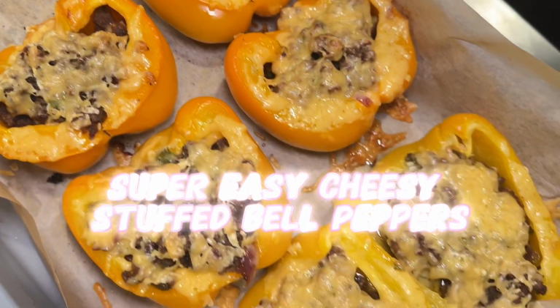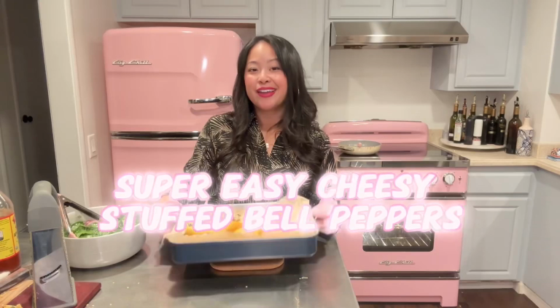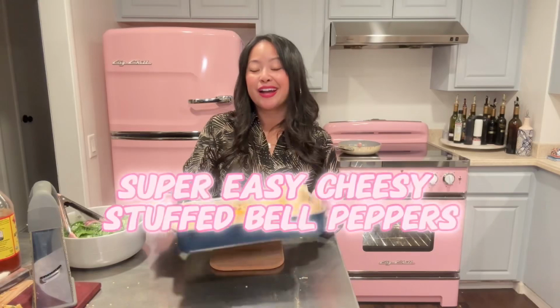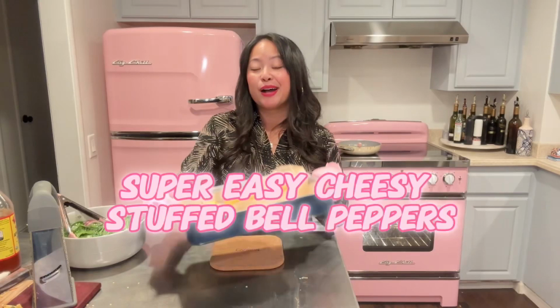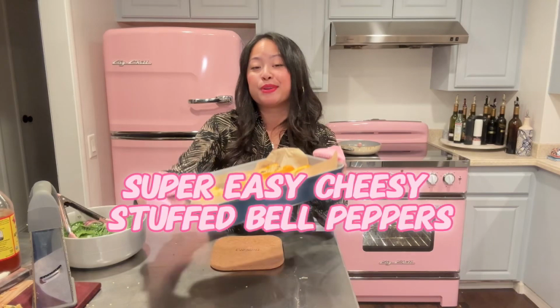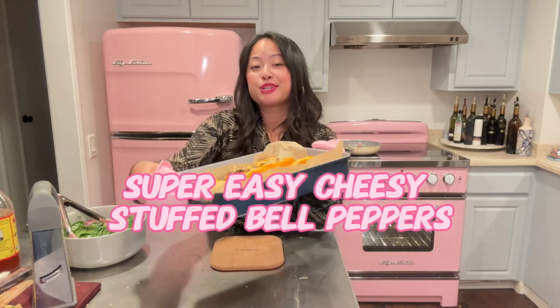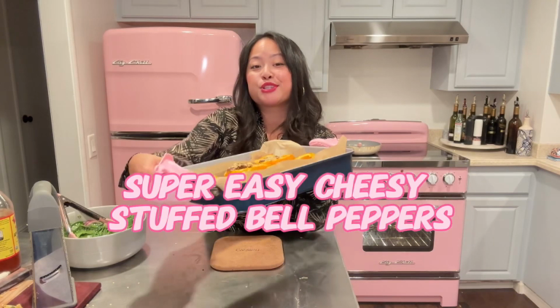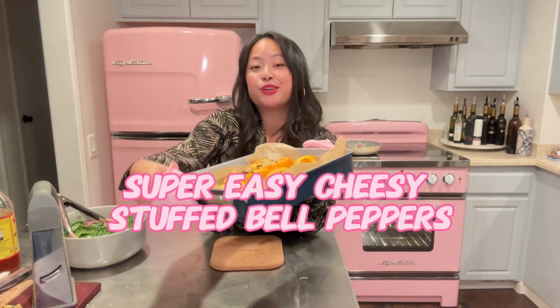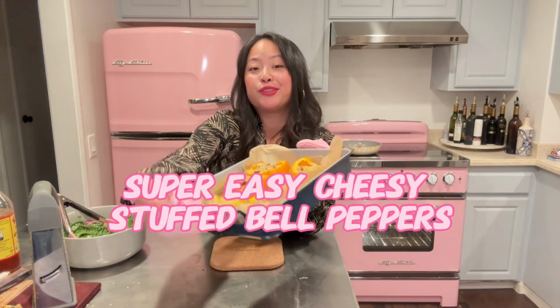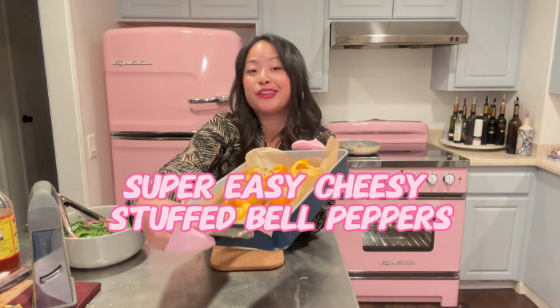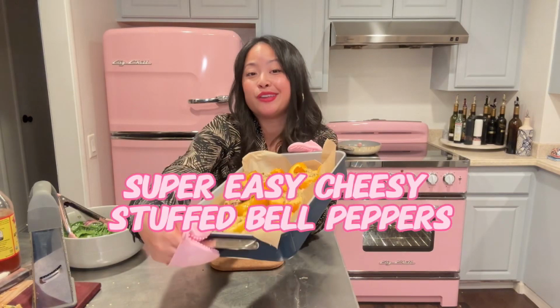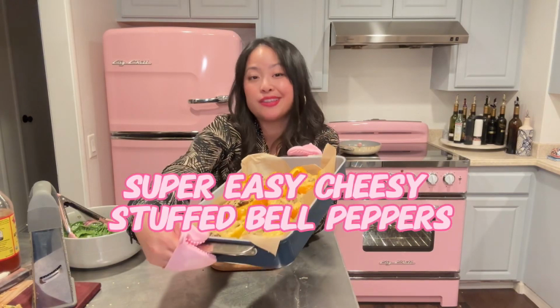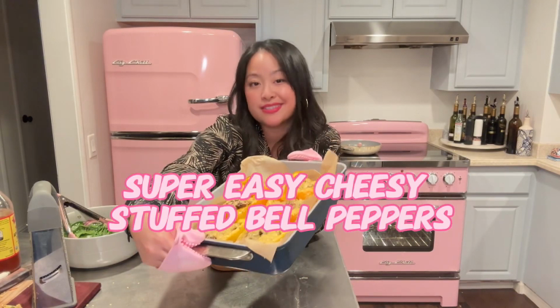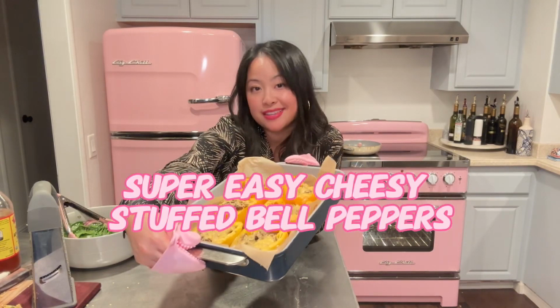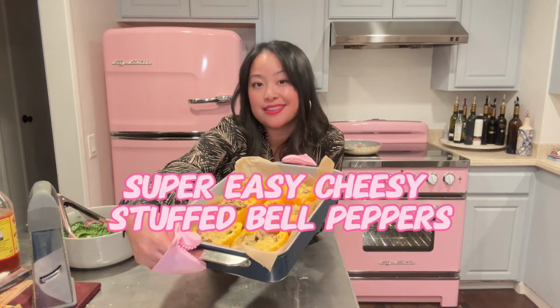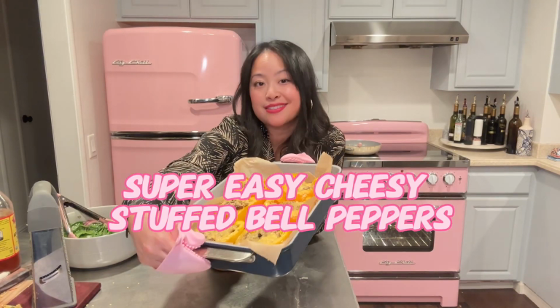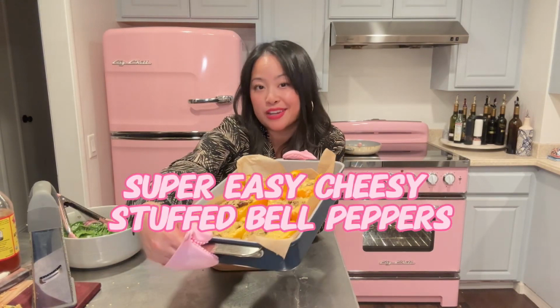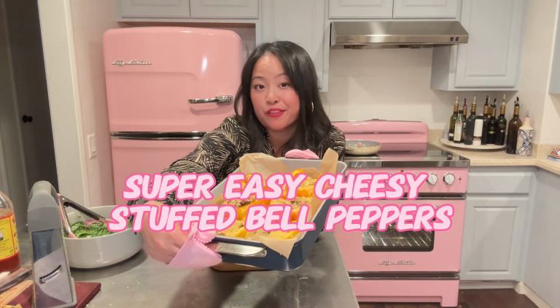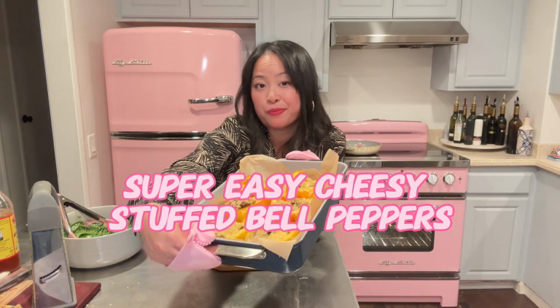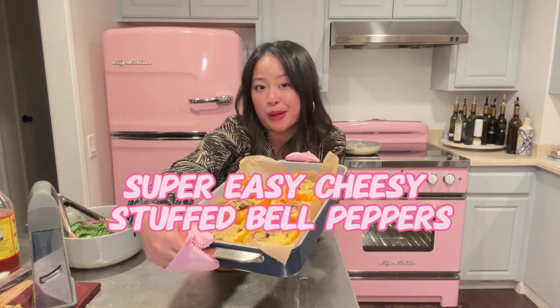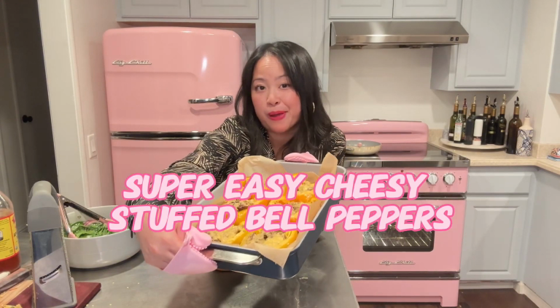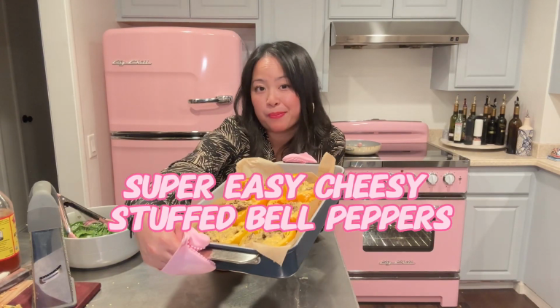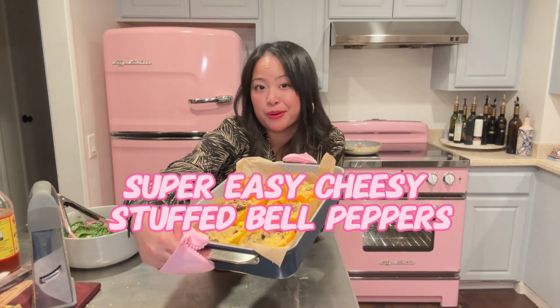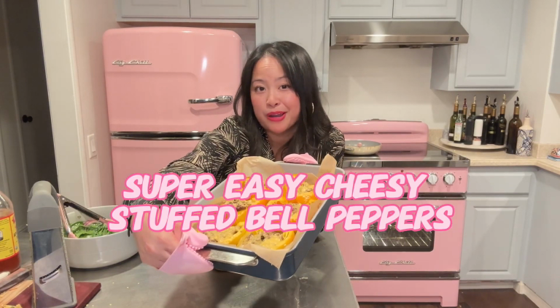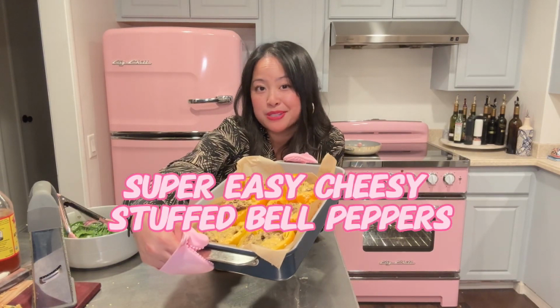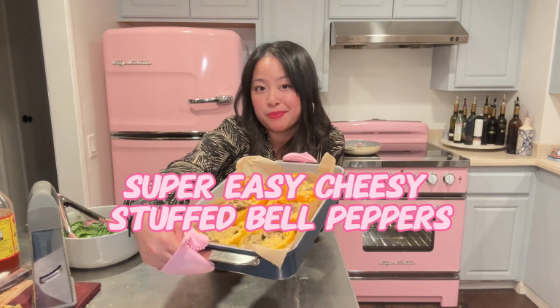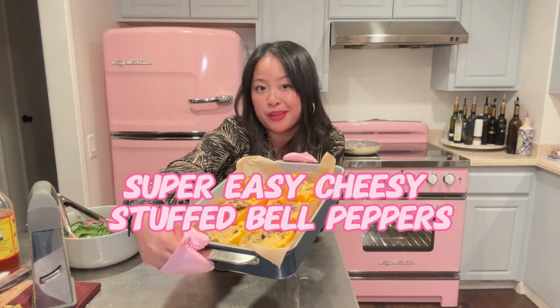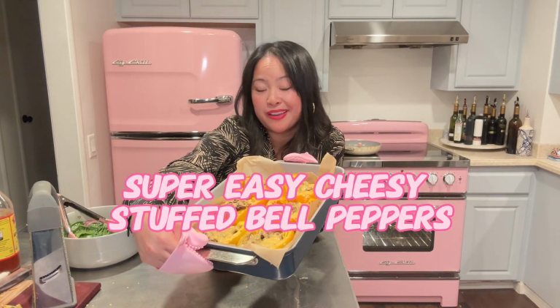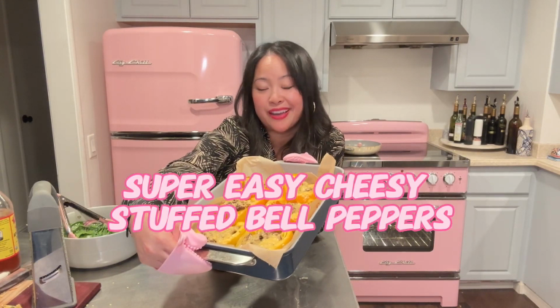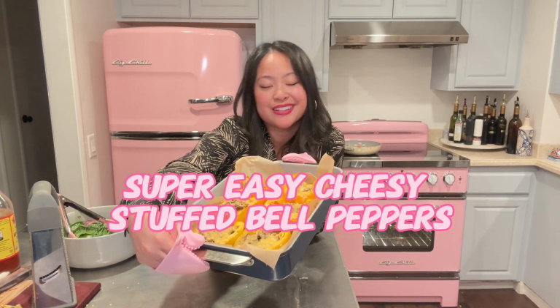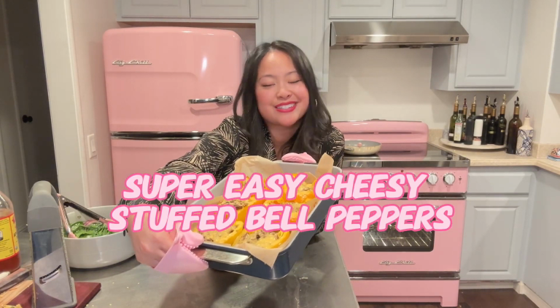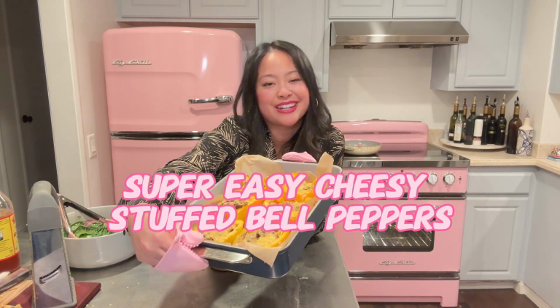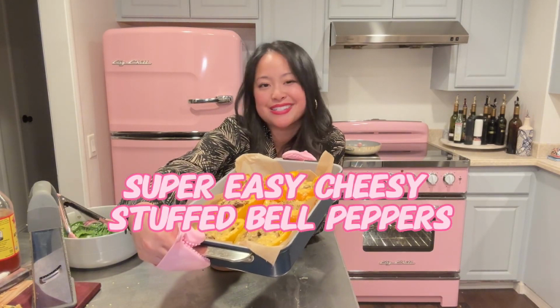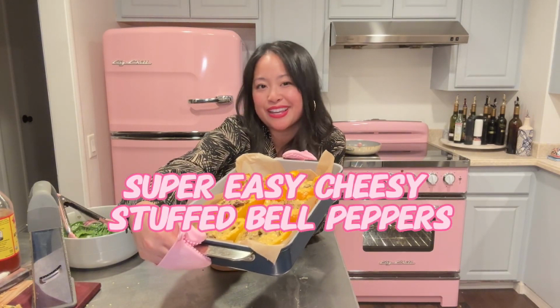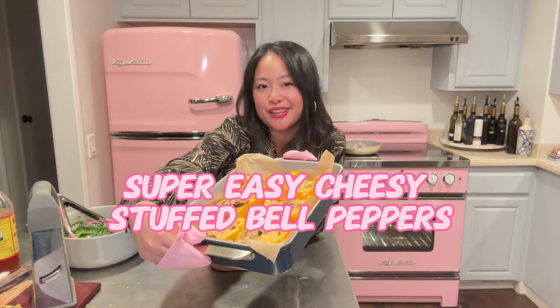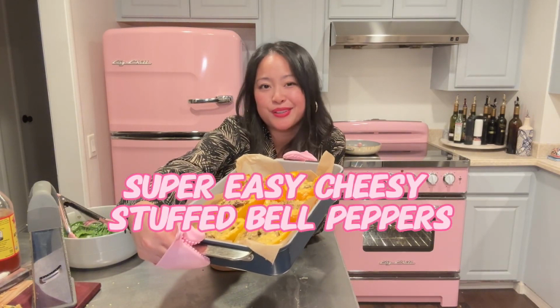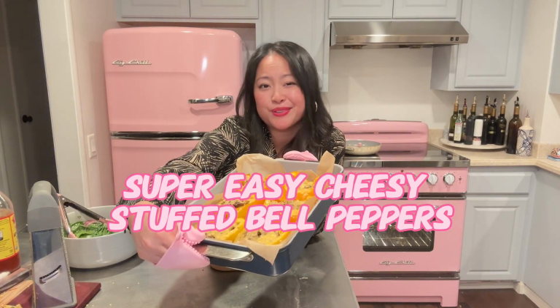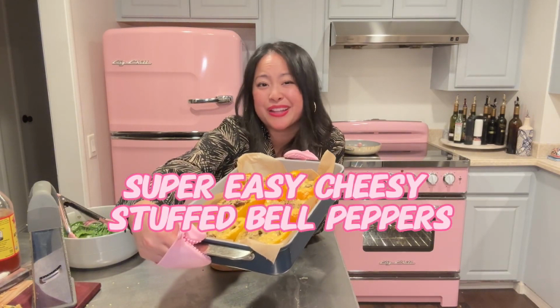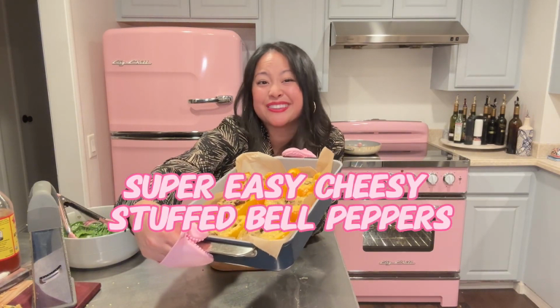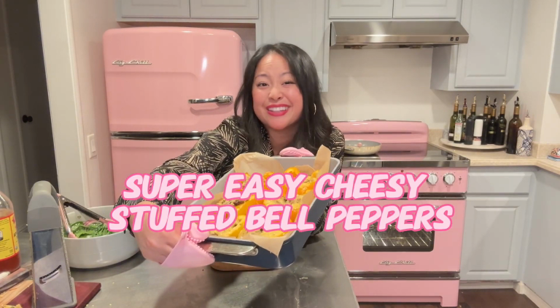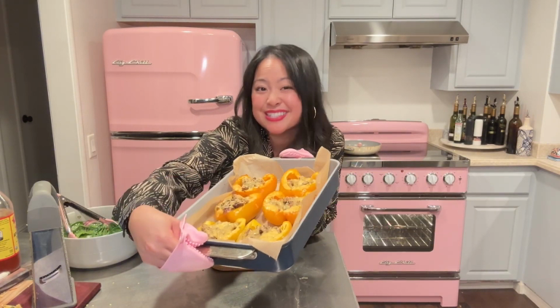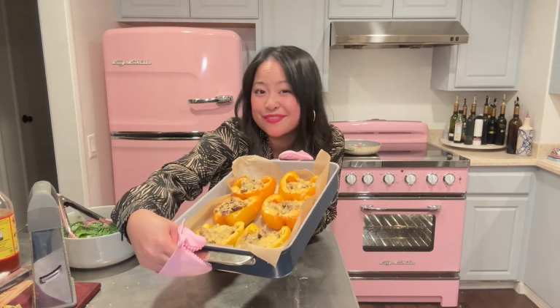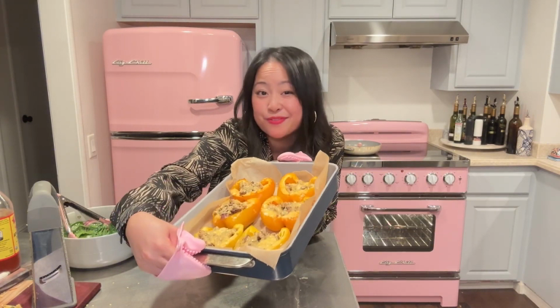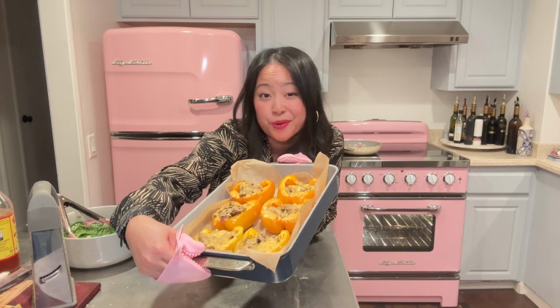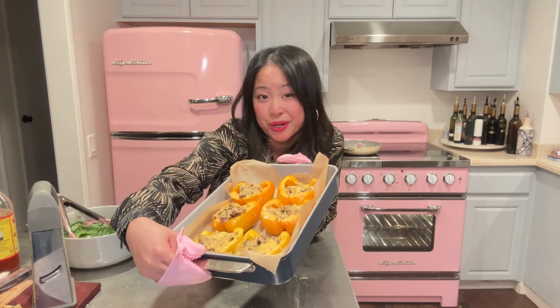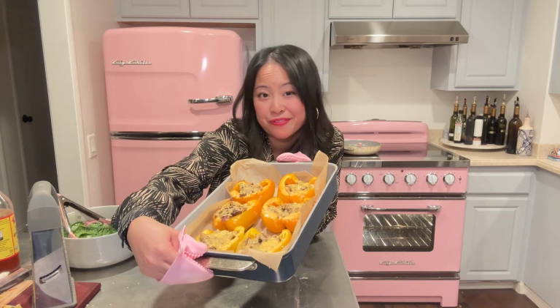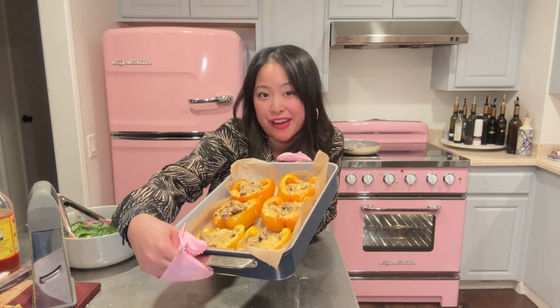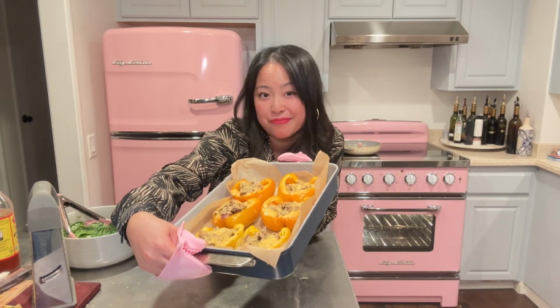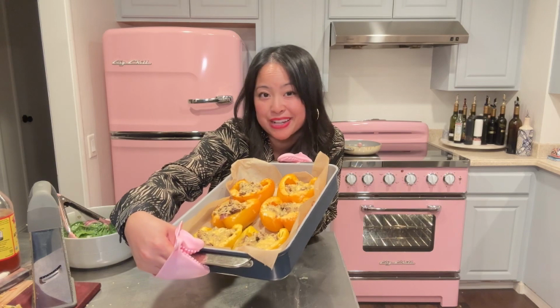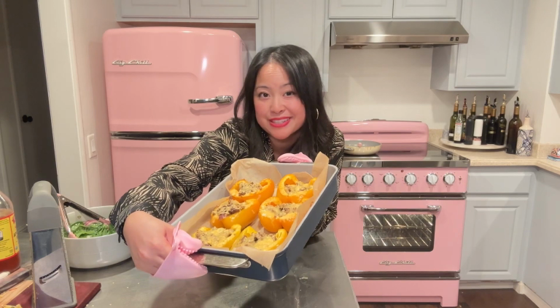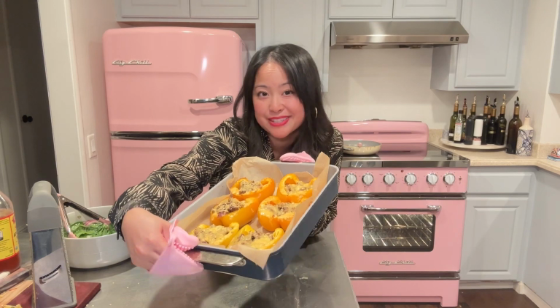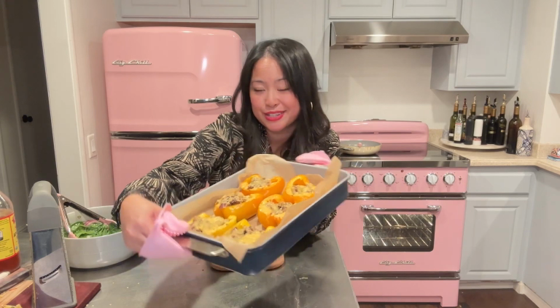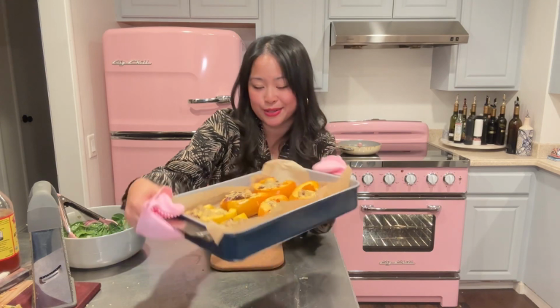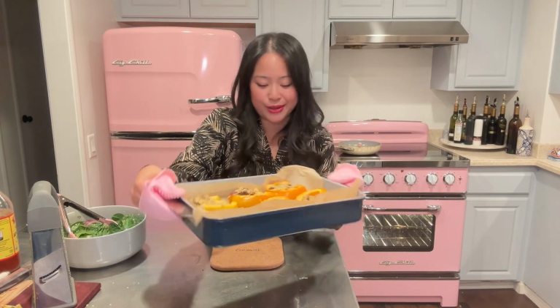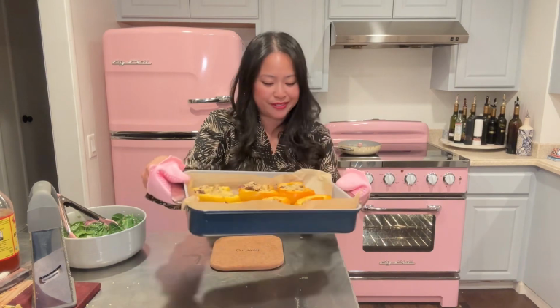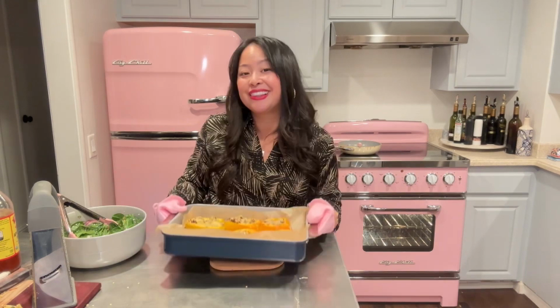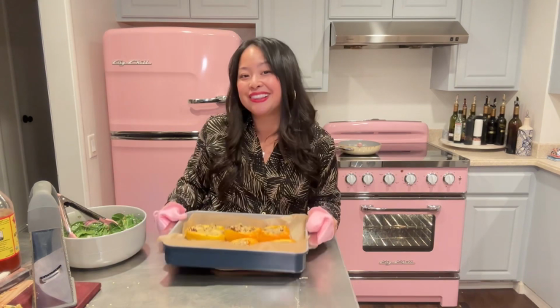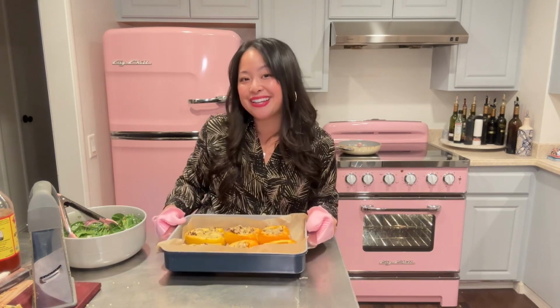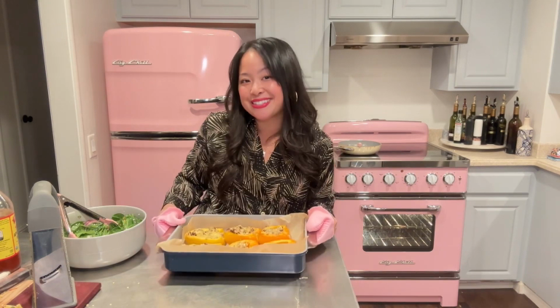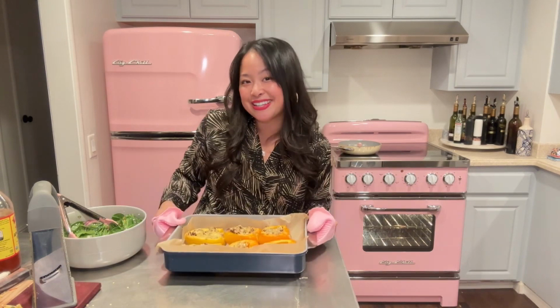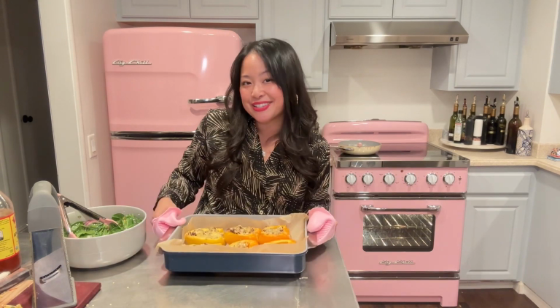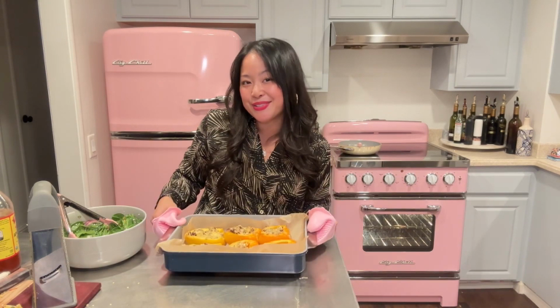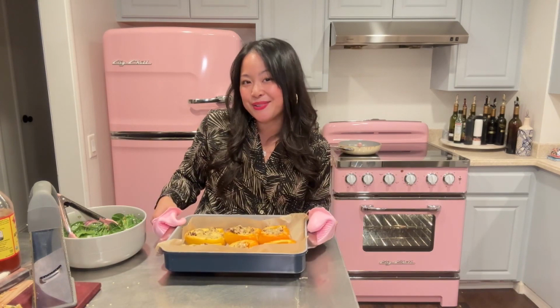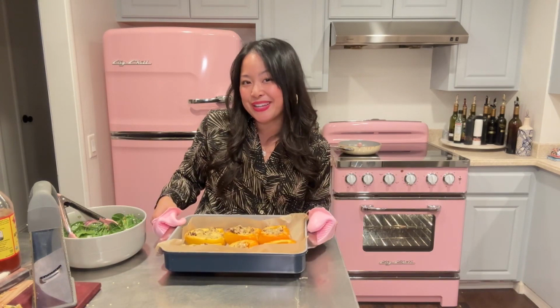I'm gonna show you the easiest stuffed bell pepper recipe and it's gonna take you less than 45 minutes to do it. Let's get to it.